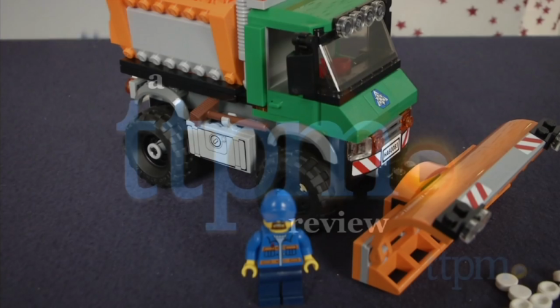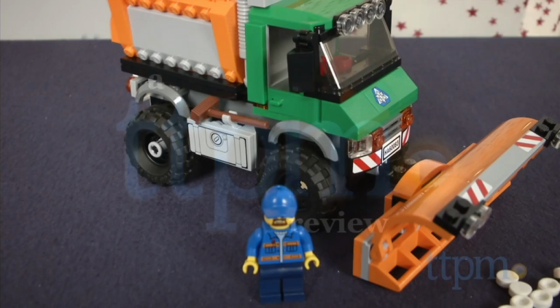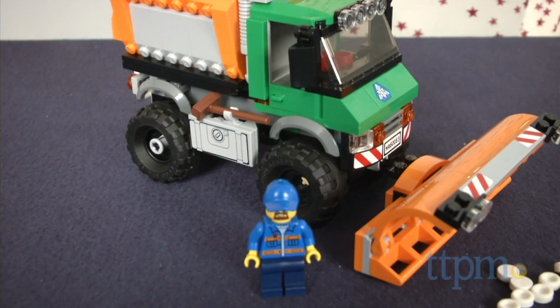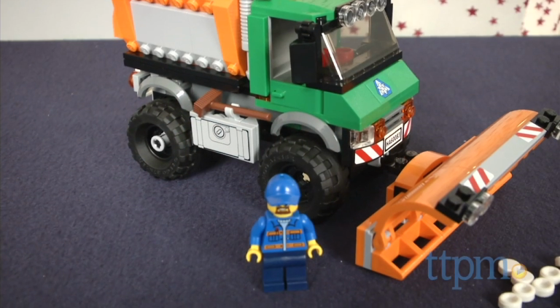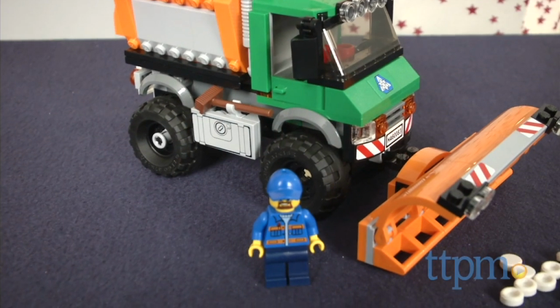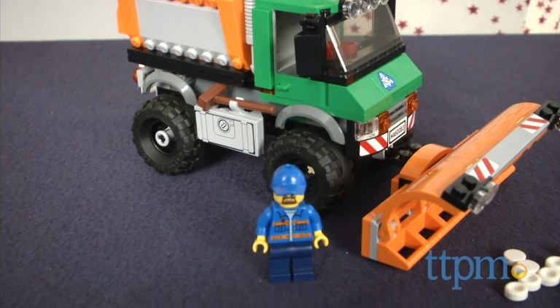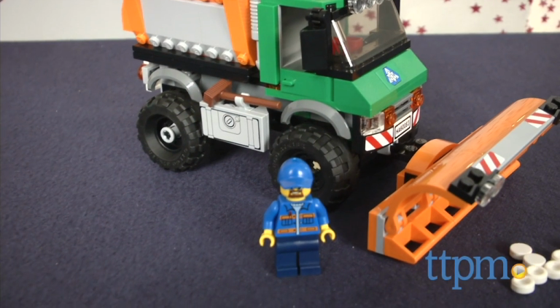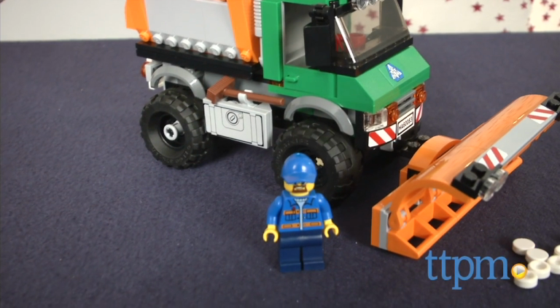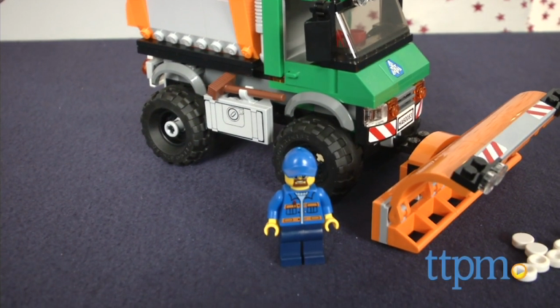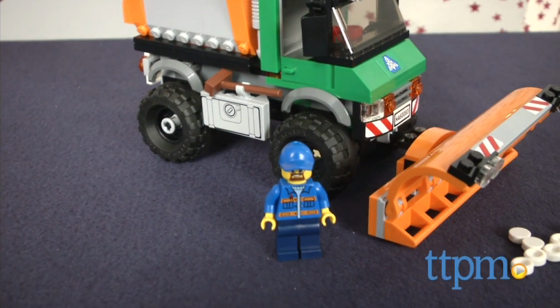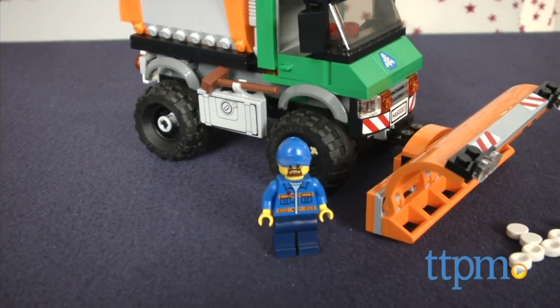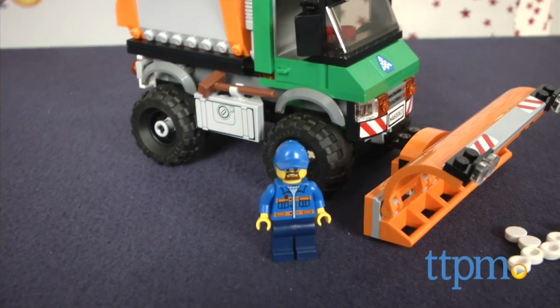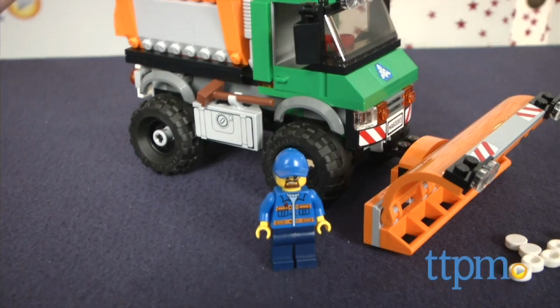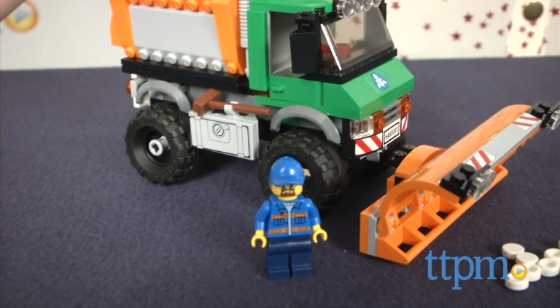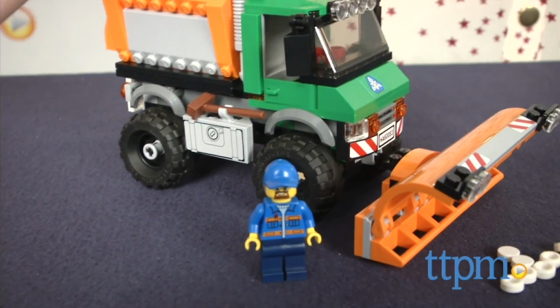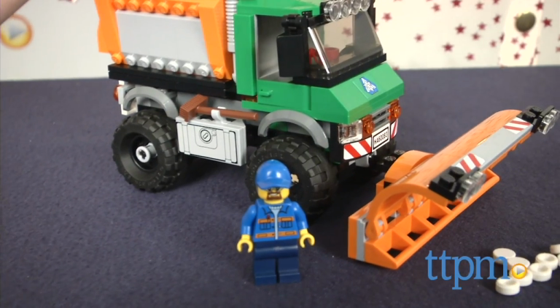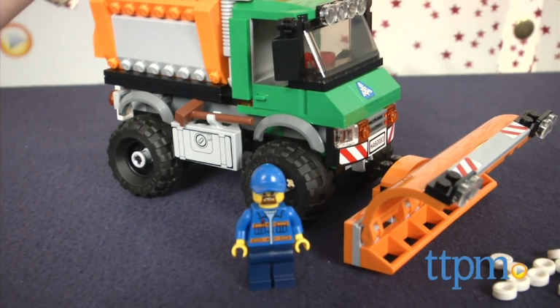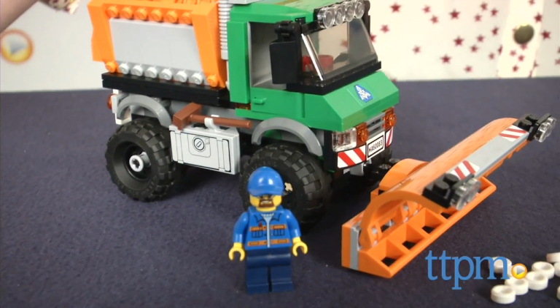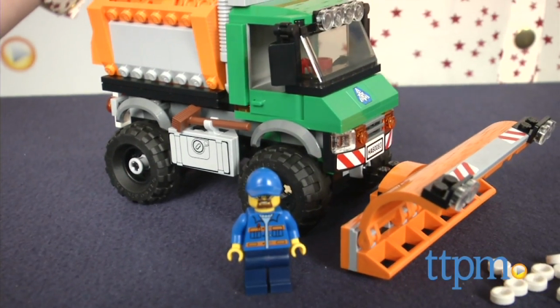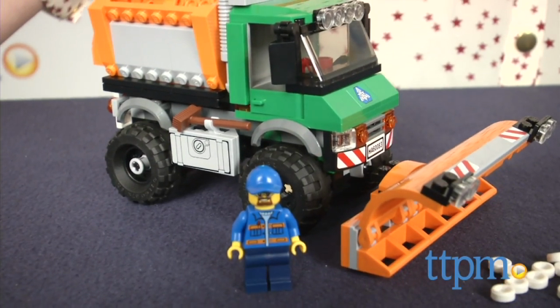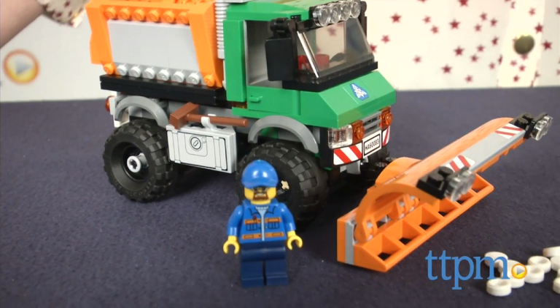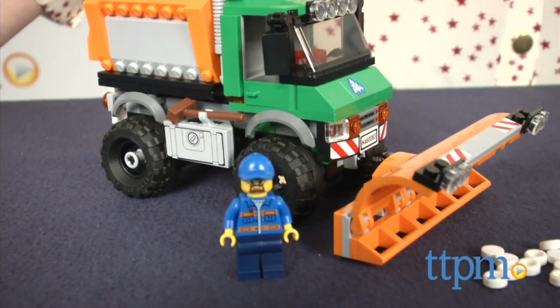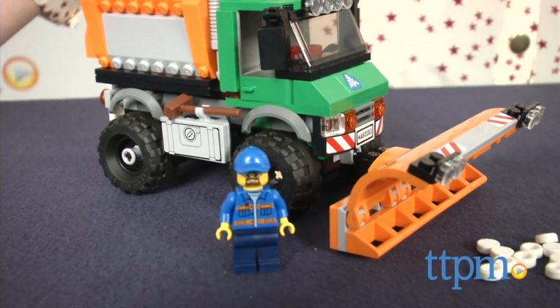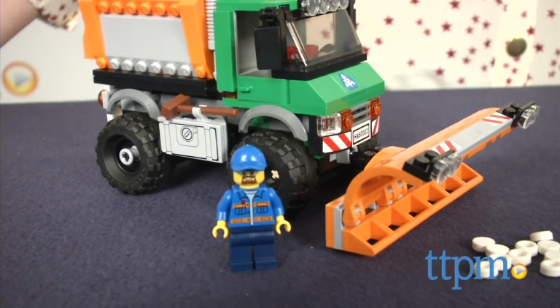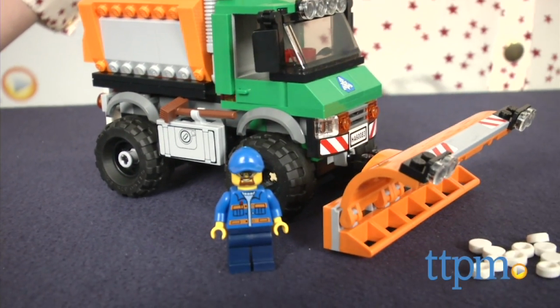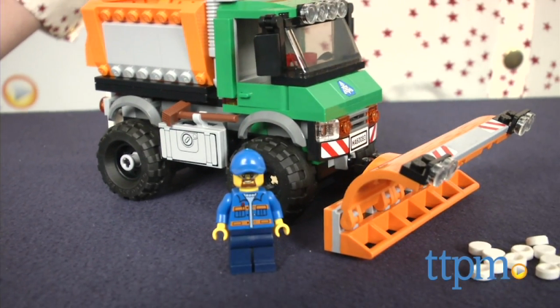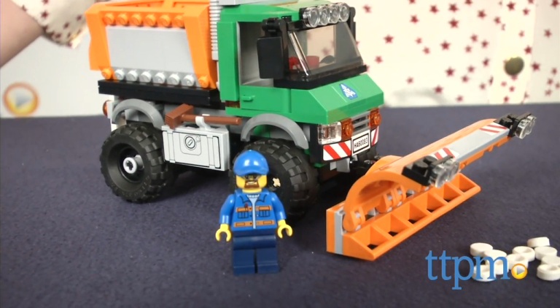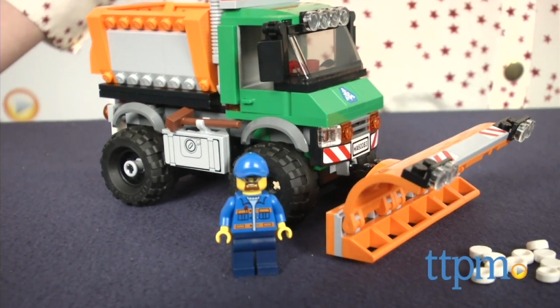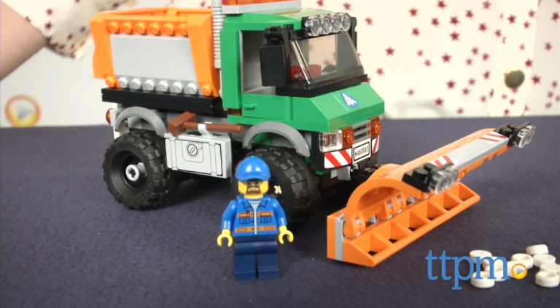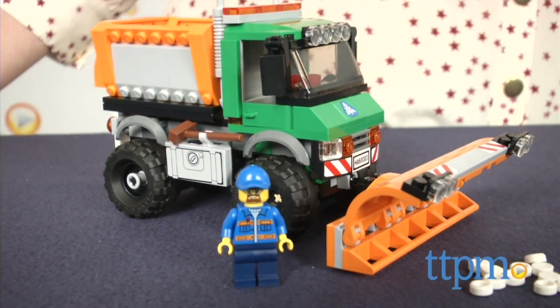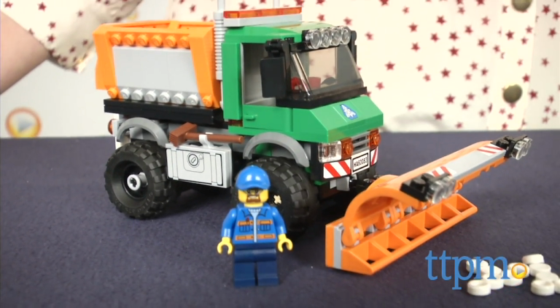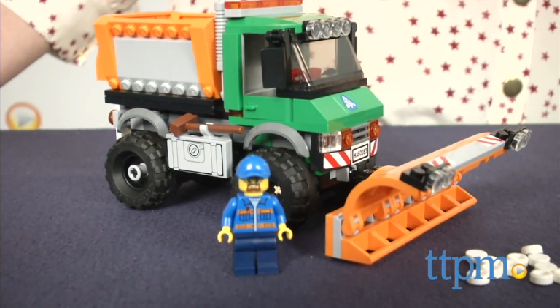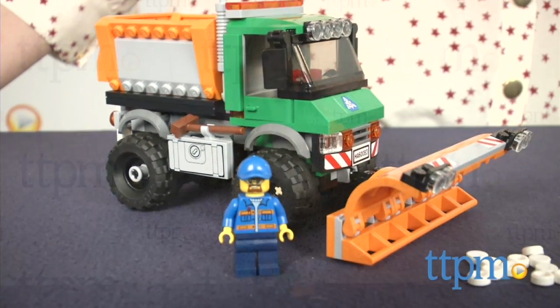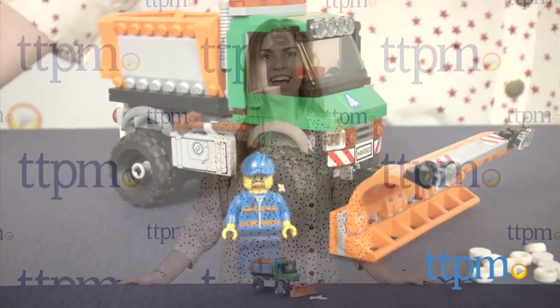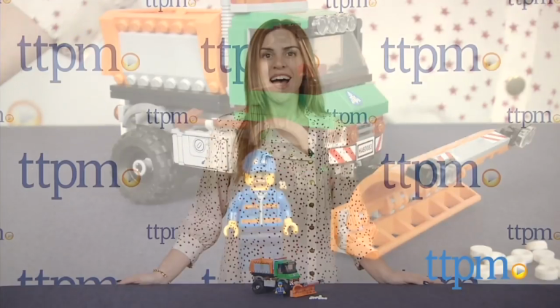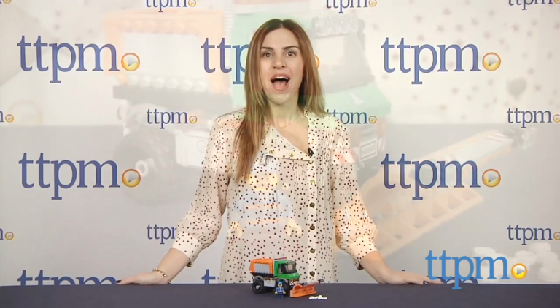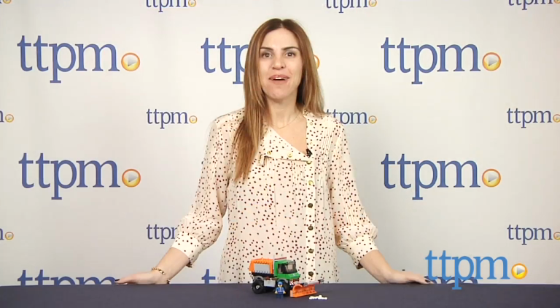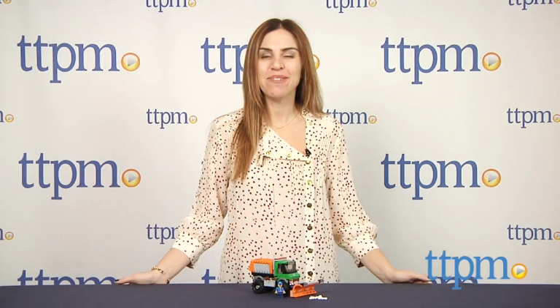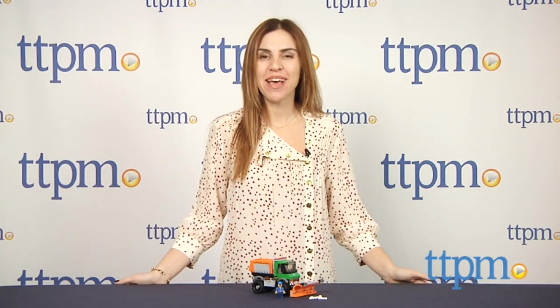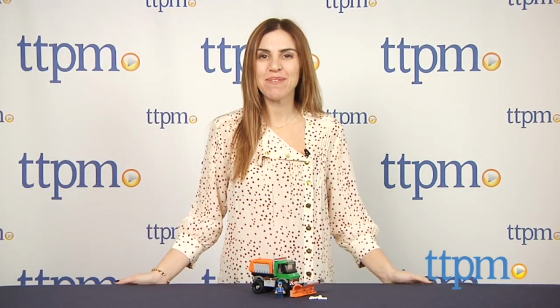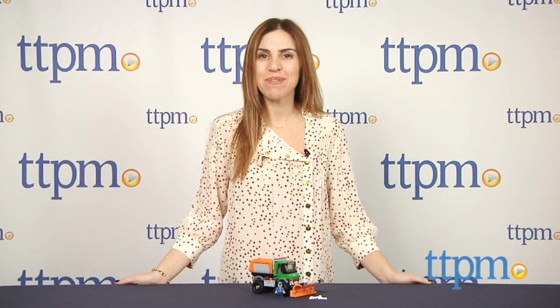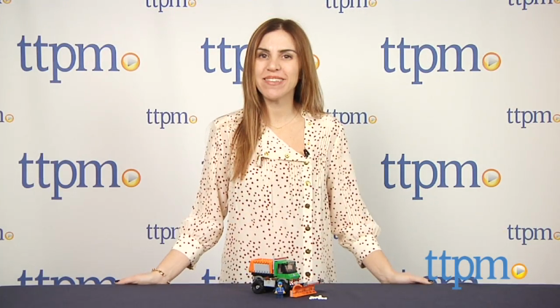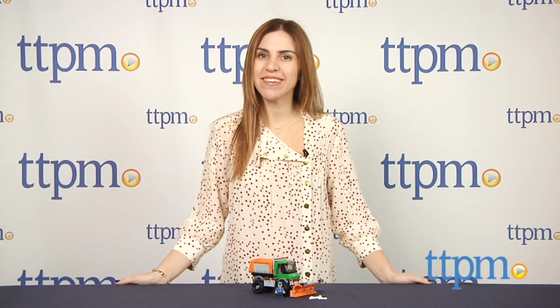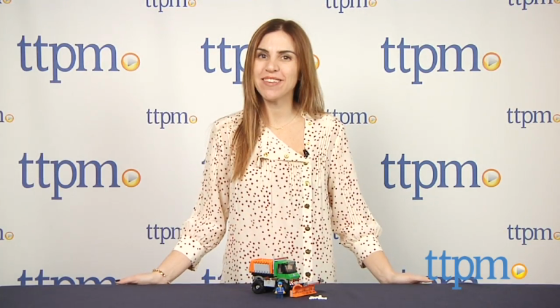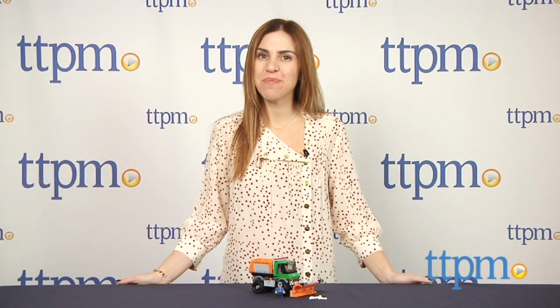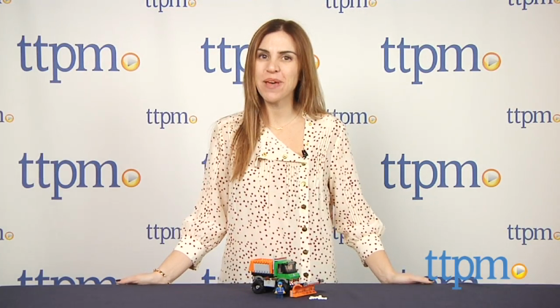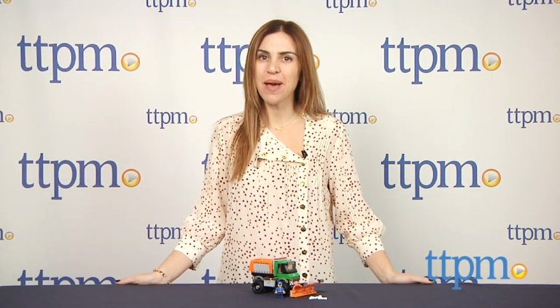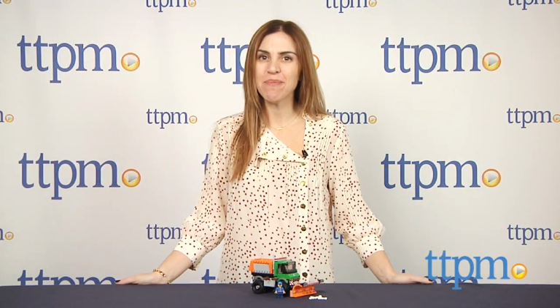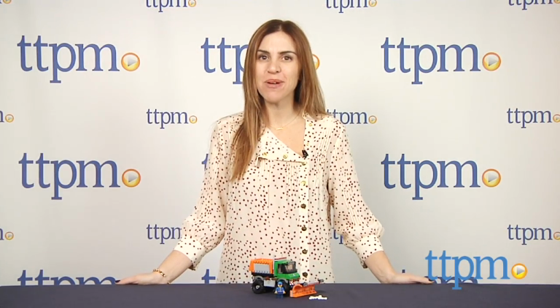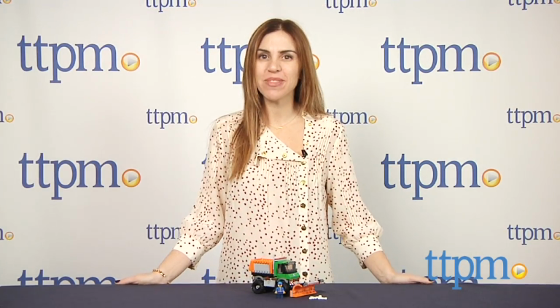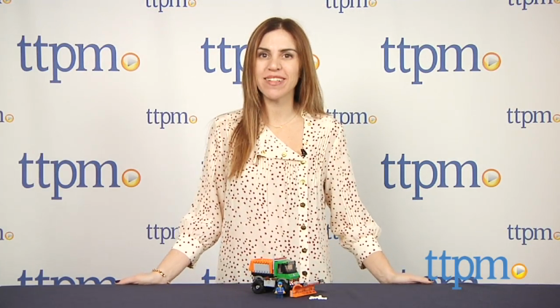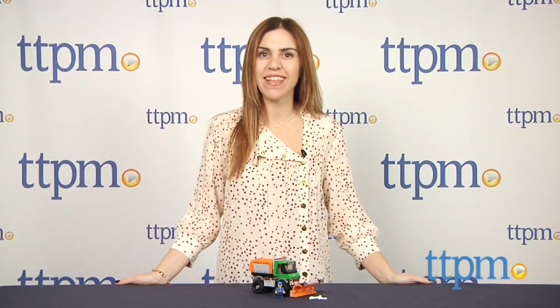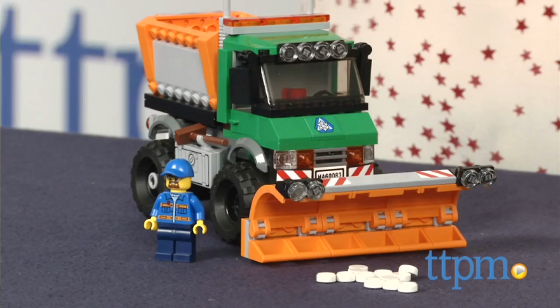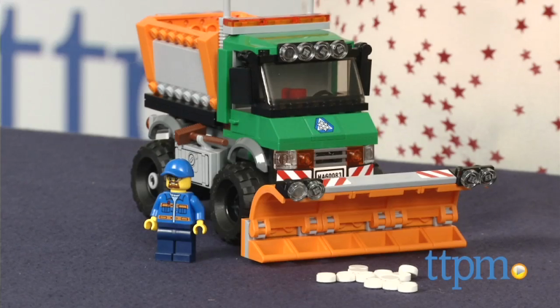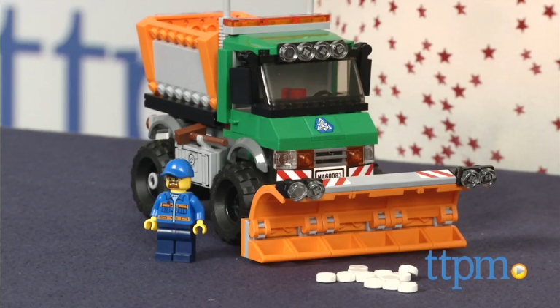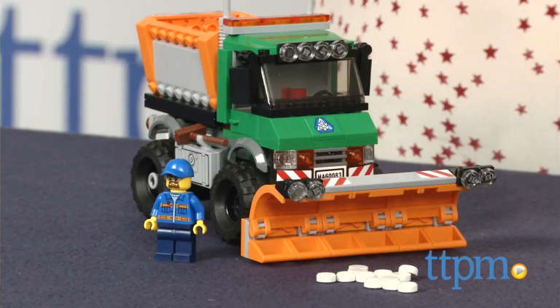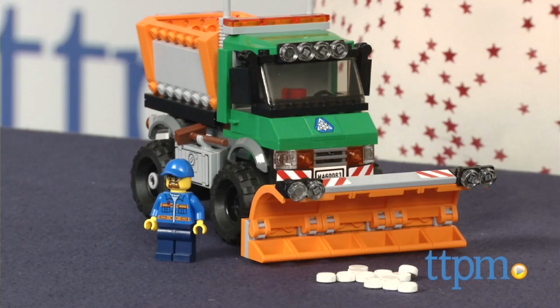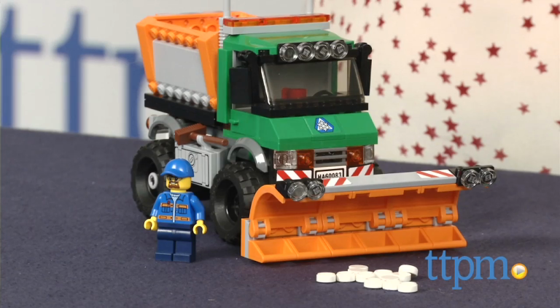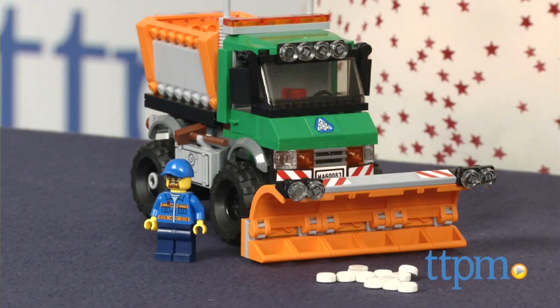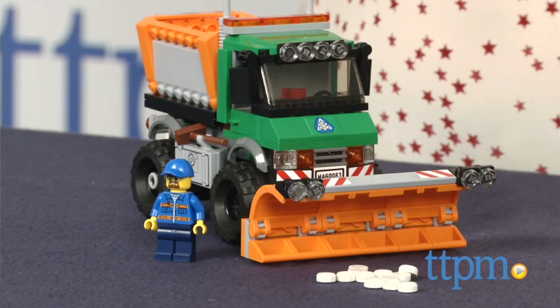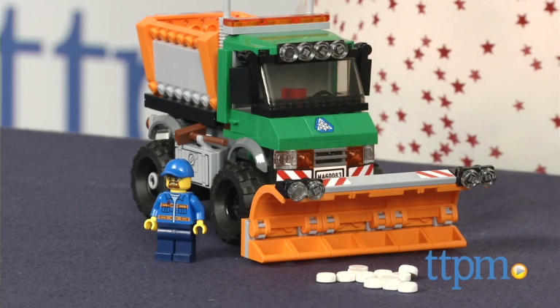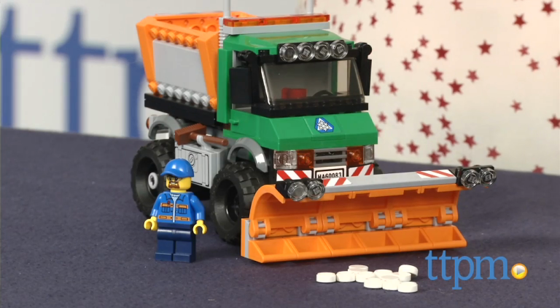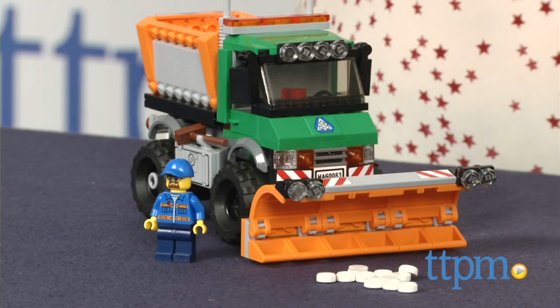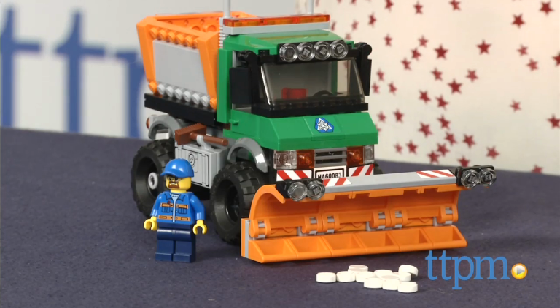It's snowing in LEGO City, so better call in the Snow Patrol. I'm Tammy with TTPM, here with the LEGO City Snowplow Truck.